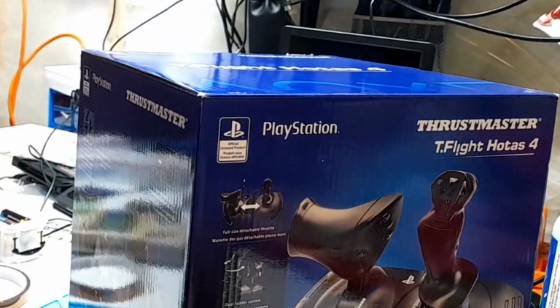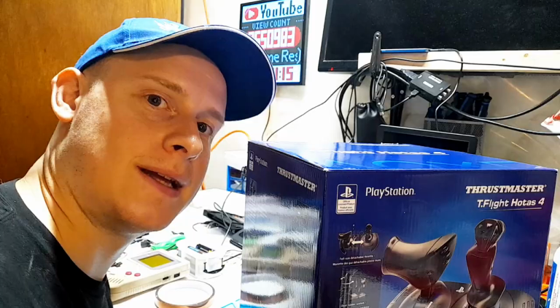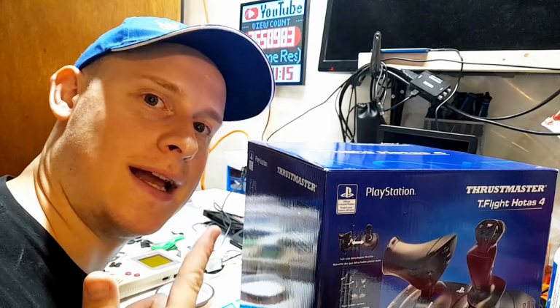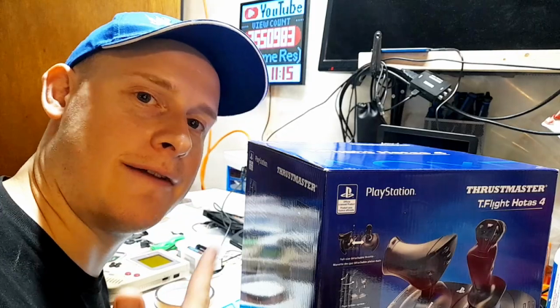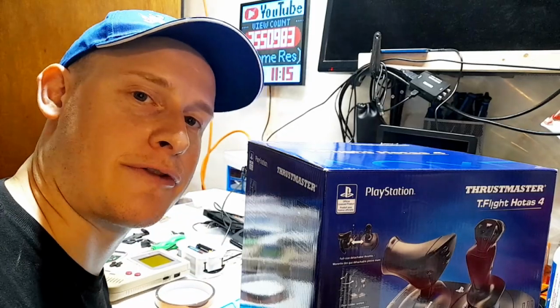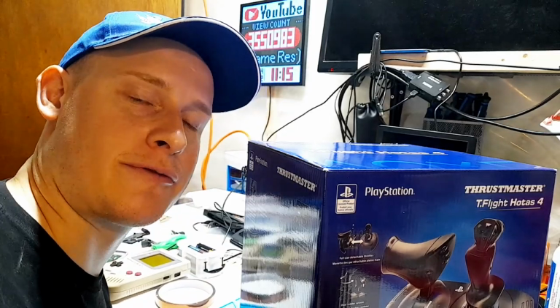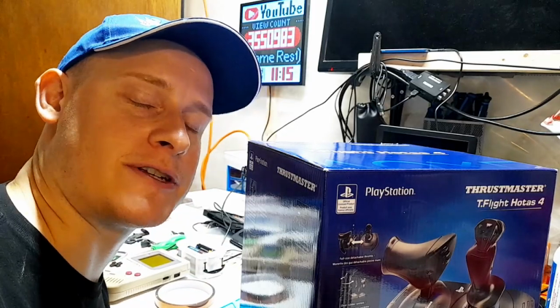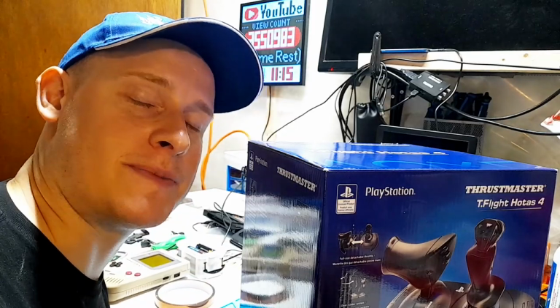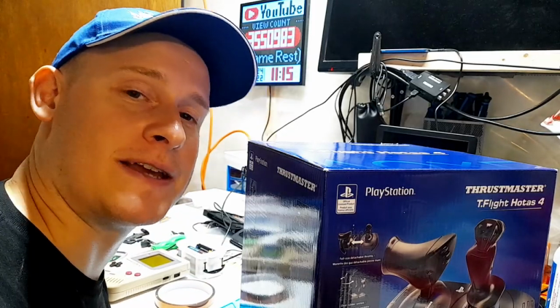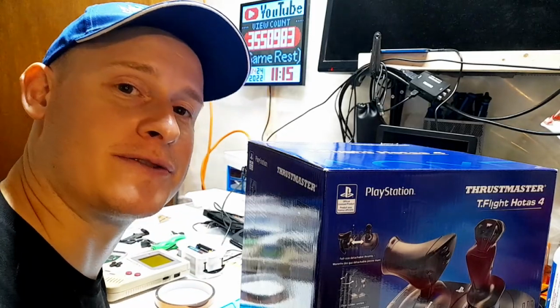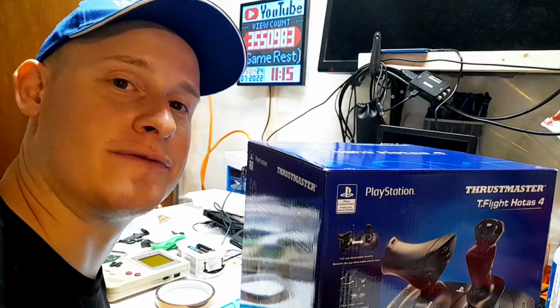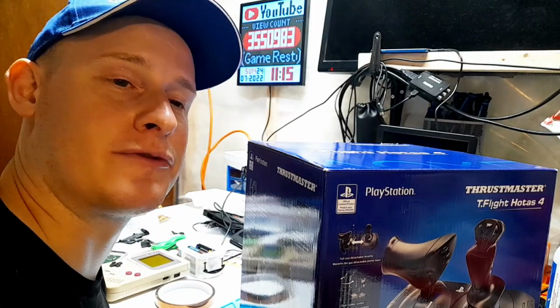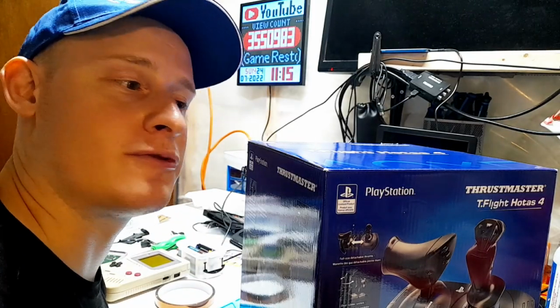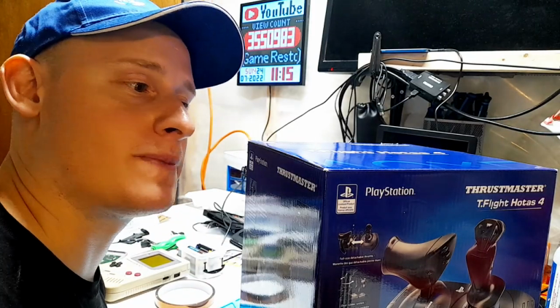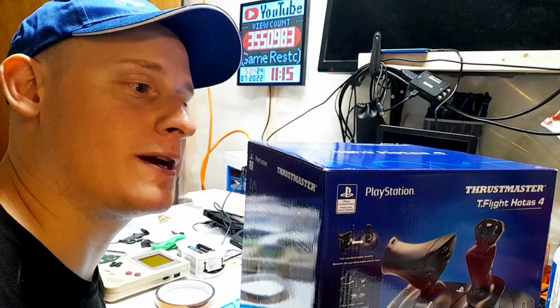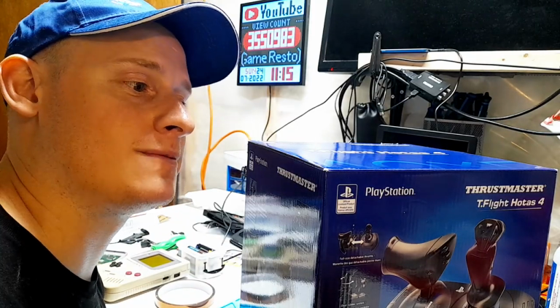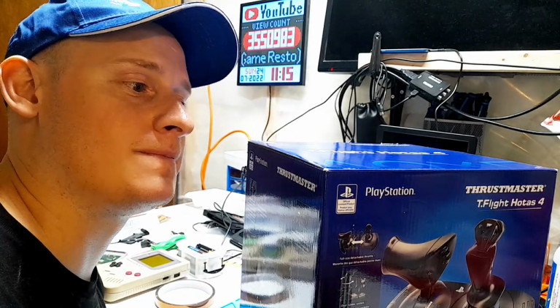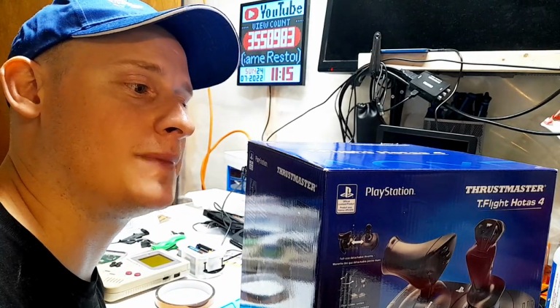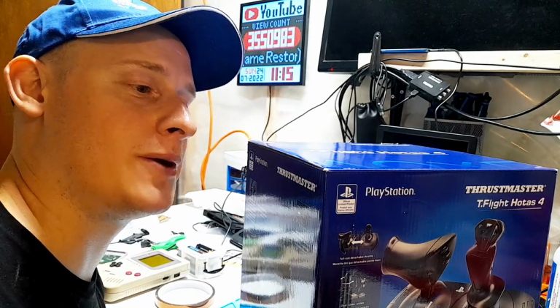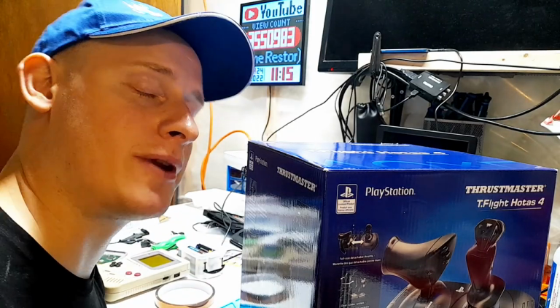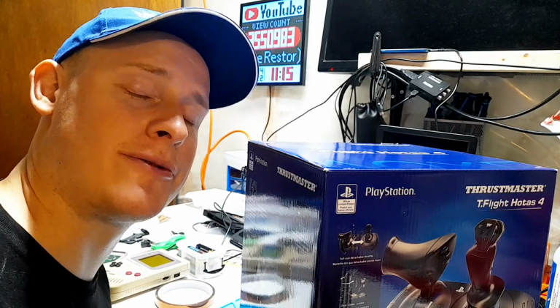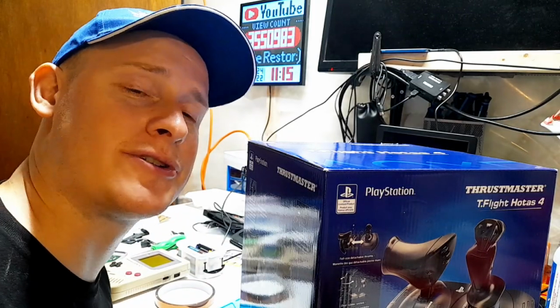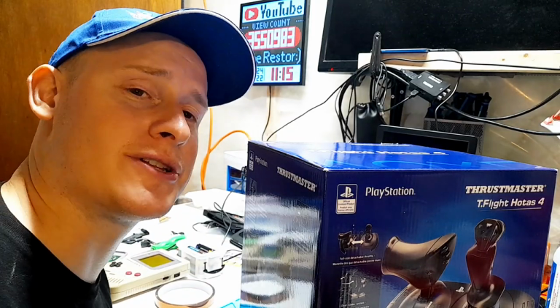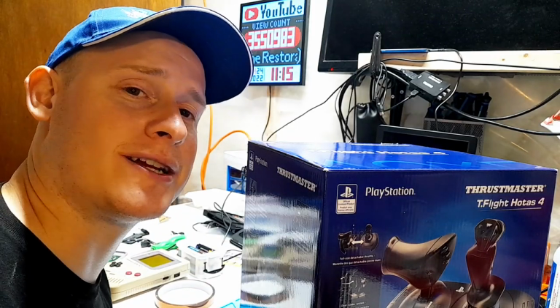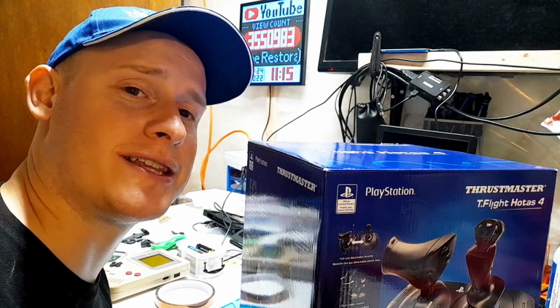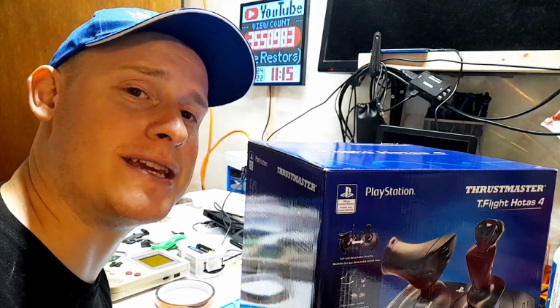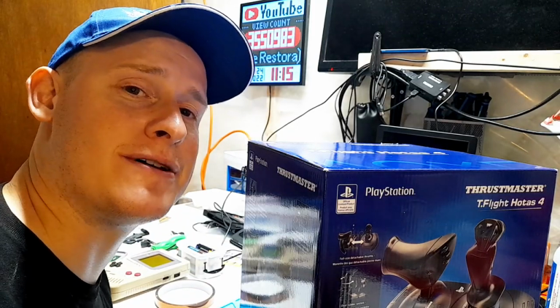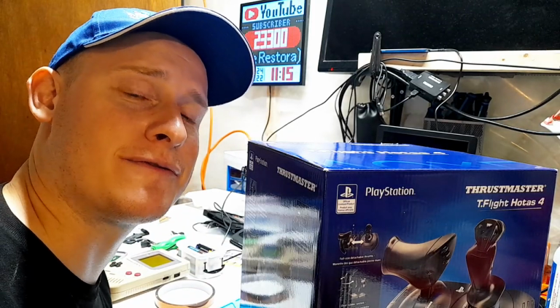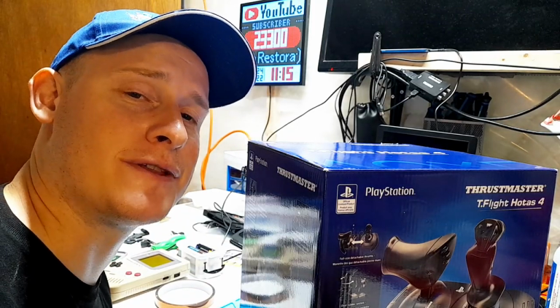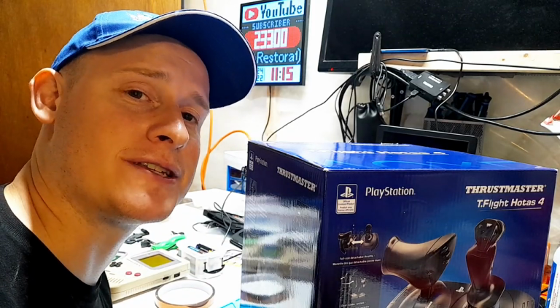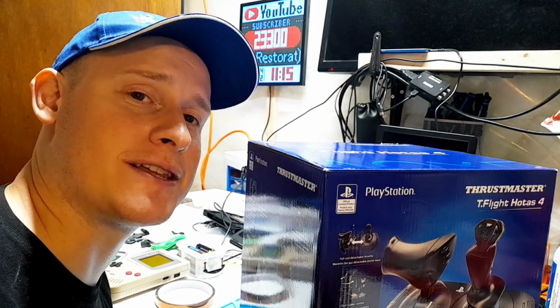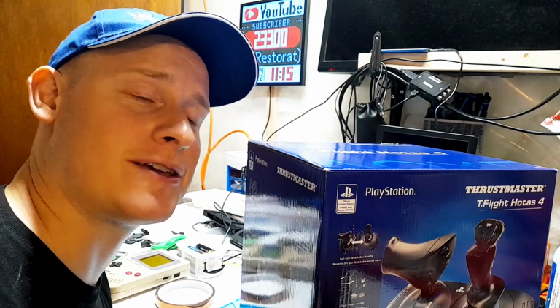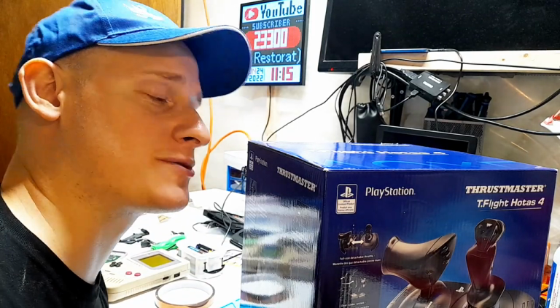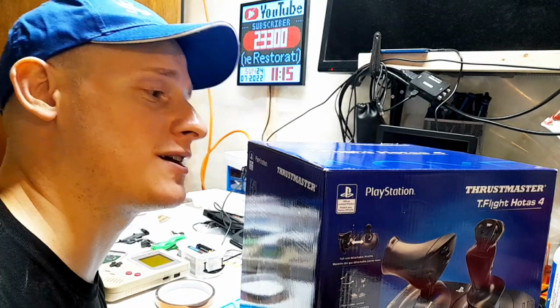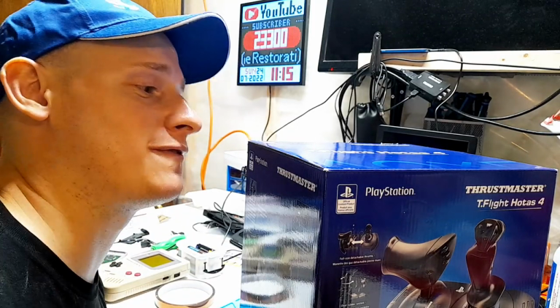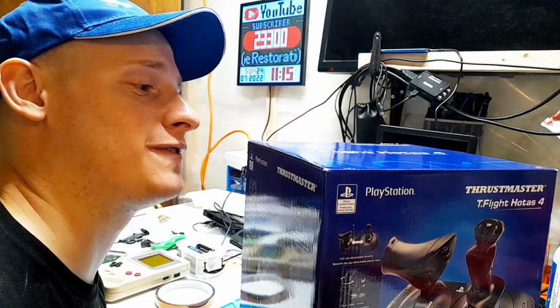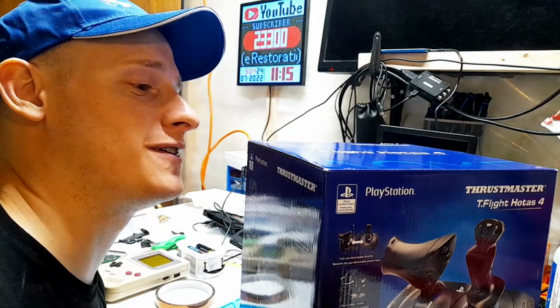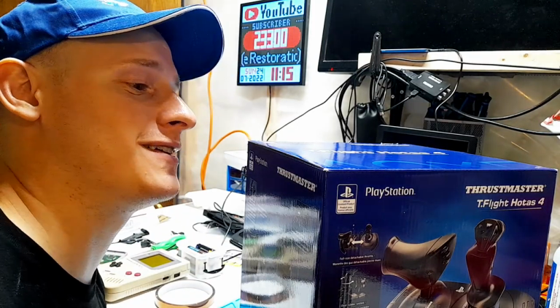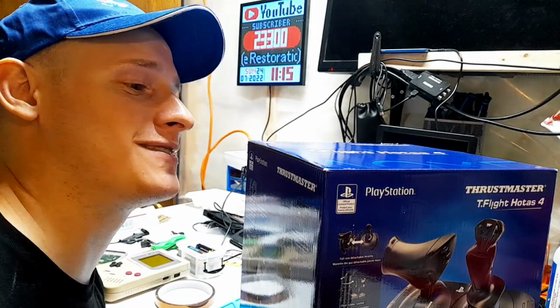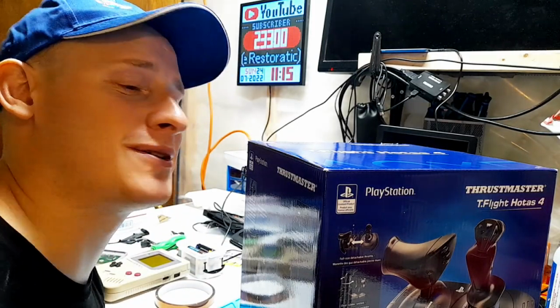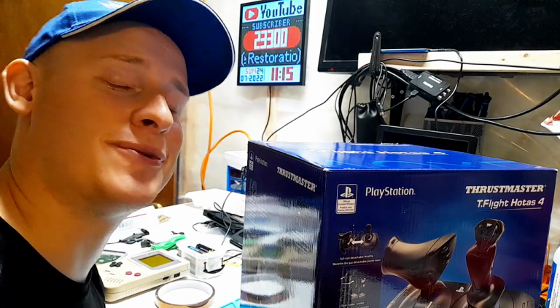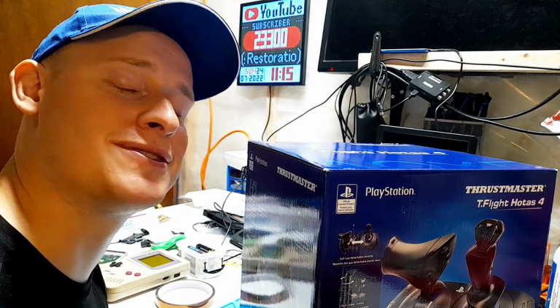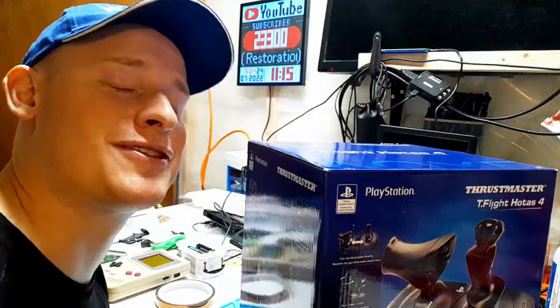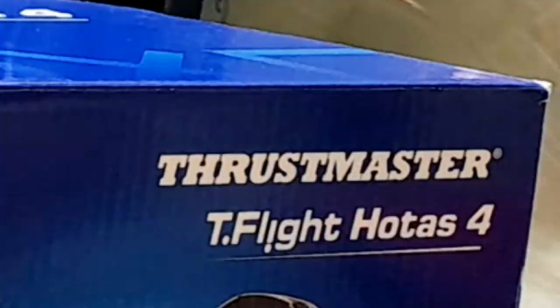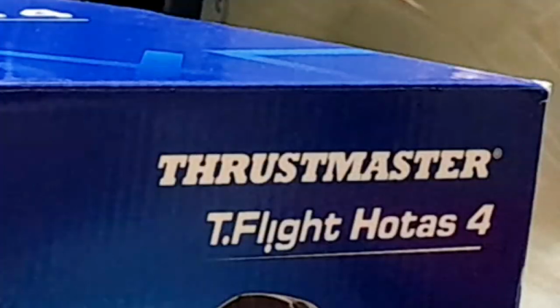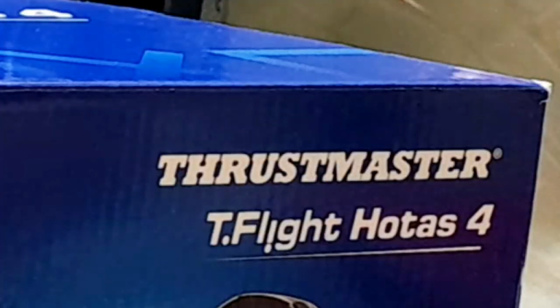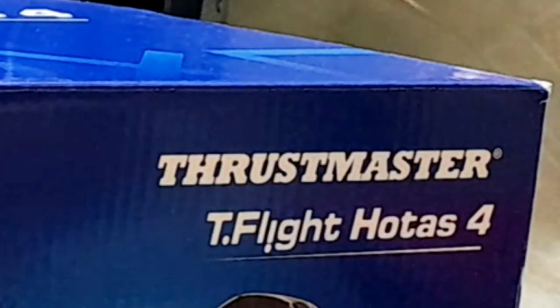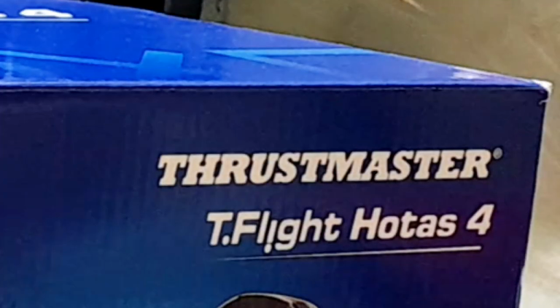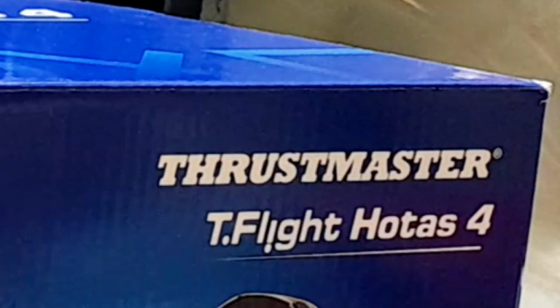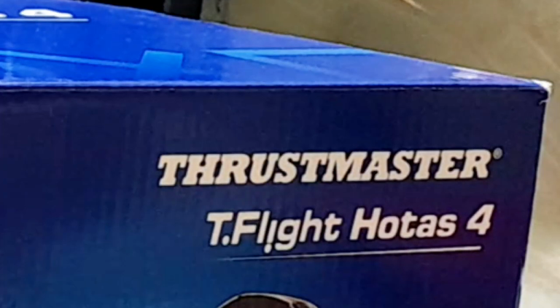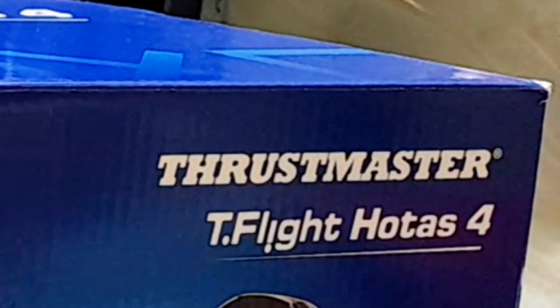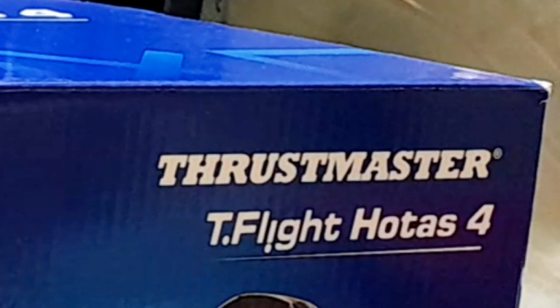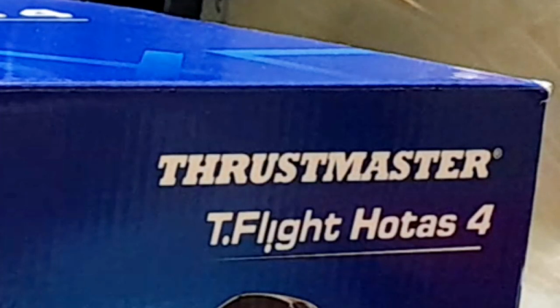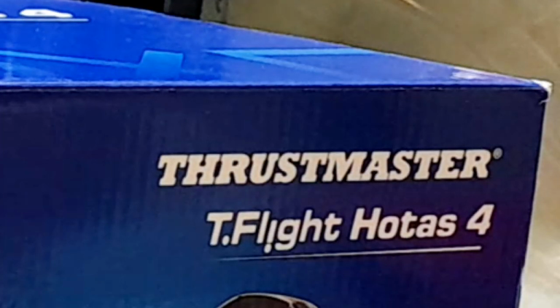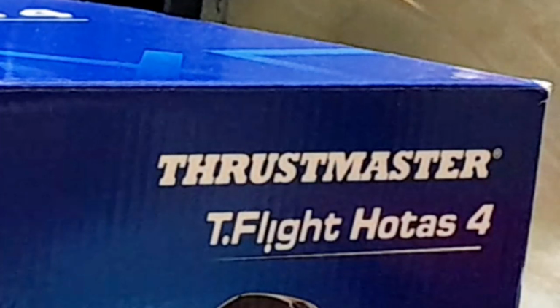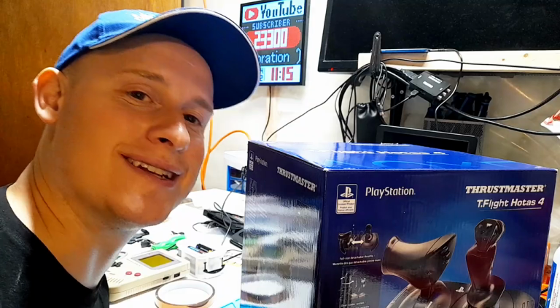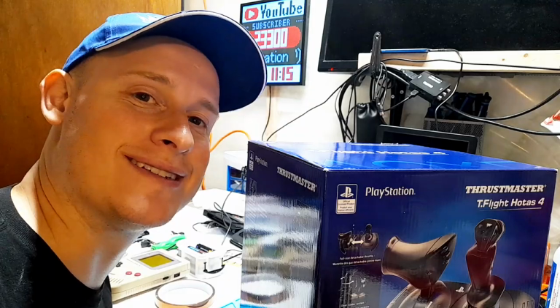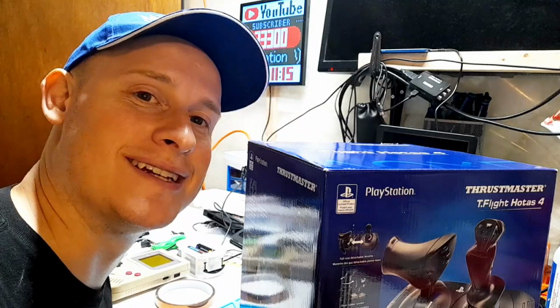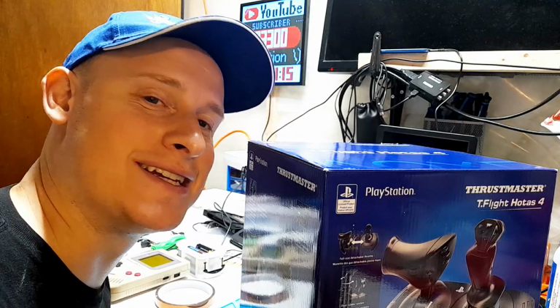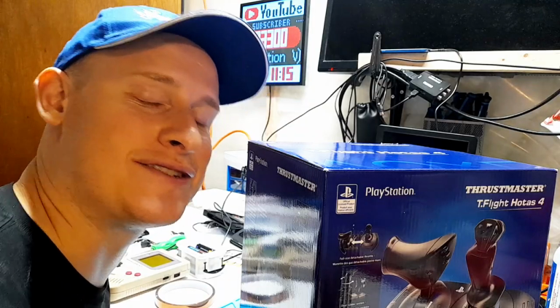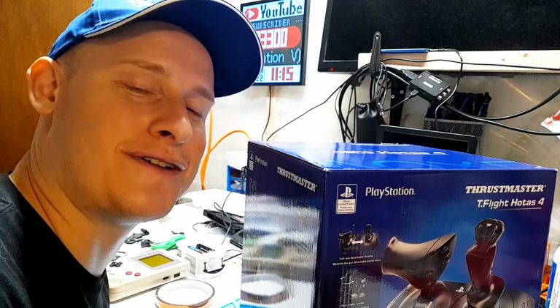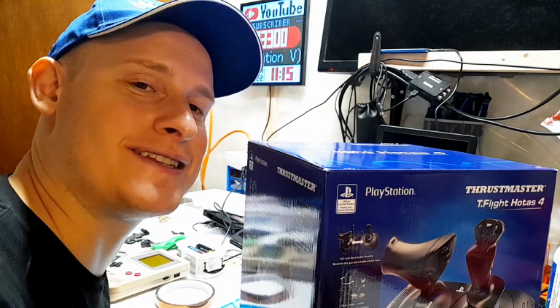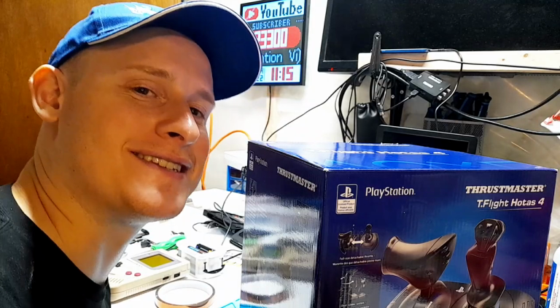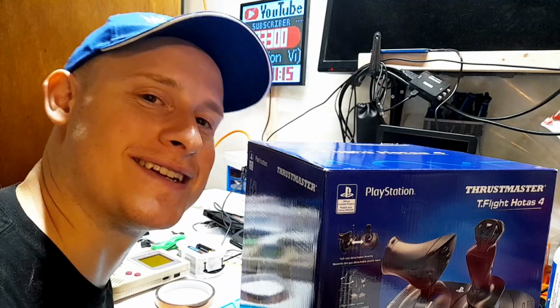I have a Thrustmaster in for repair. When I originally got the email for this I thought it was kind of funny. I was like, what's a Thrustmaster? And then I had to Google it. It's a flight stick.